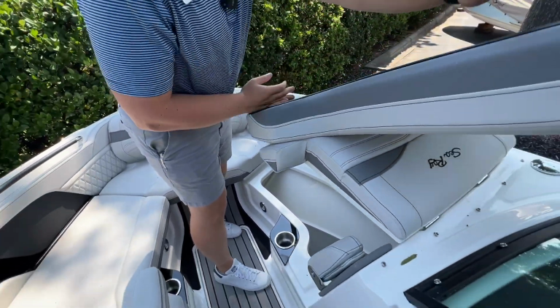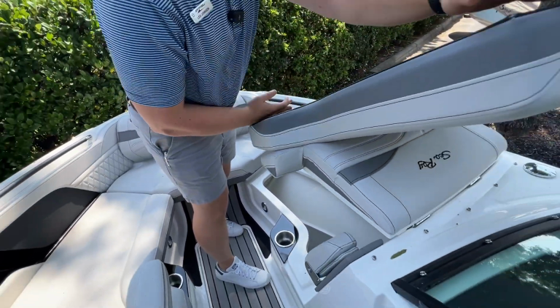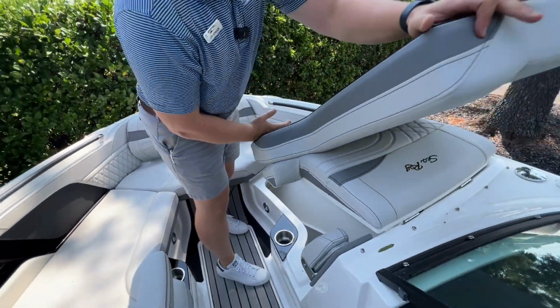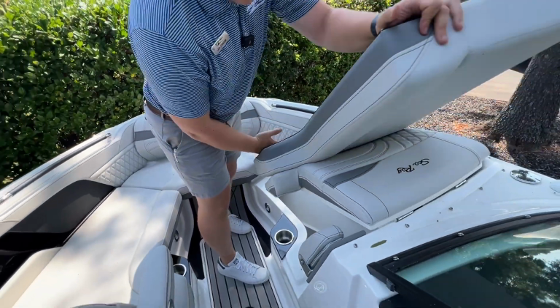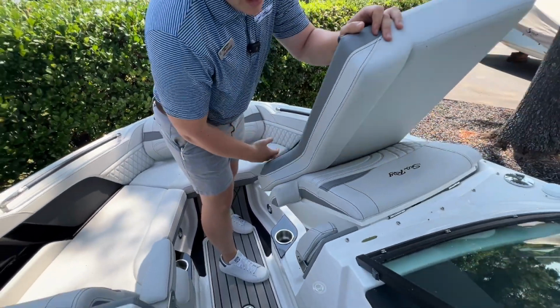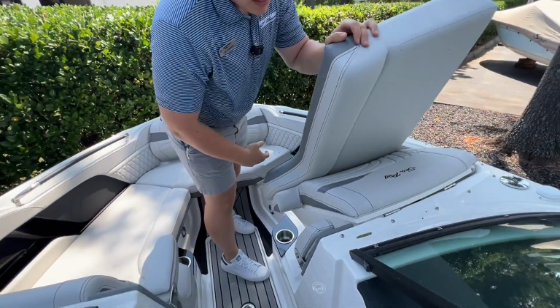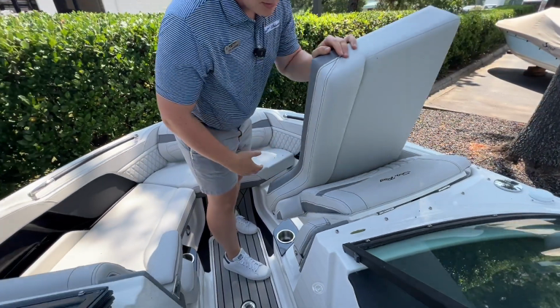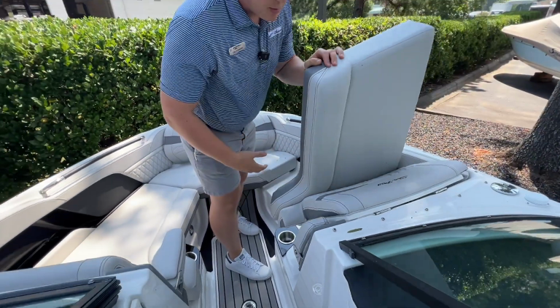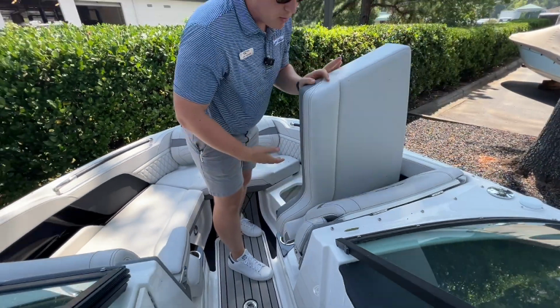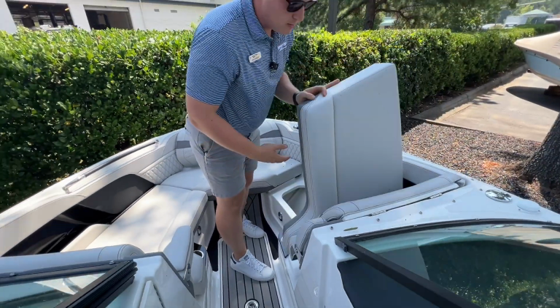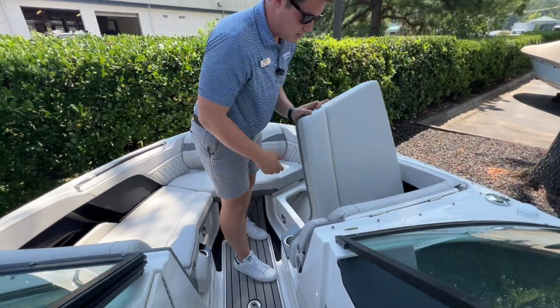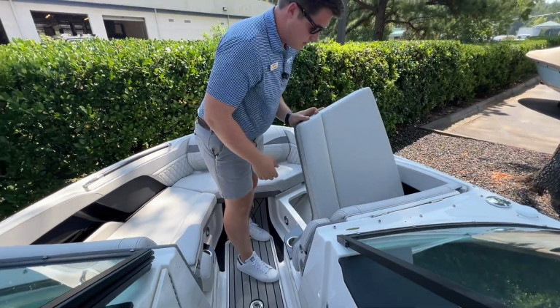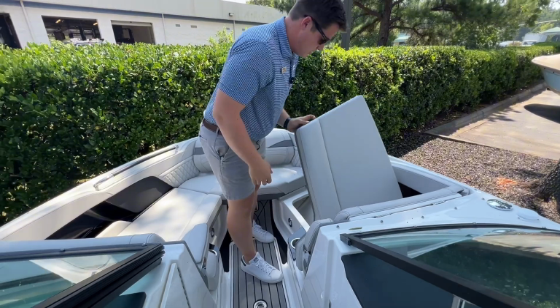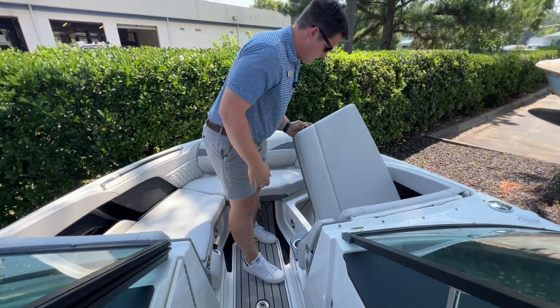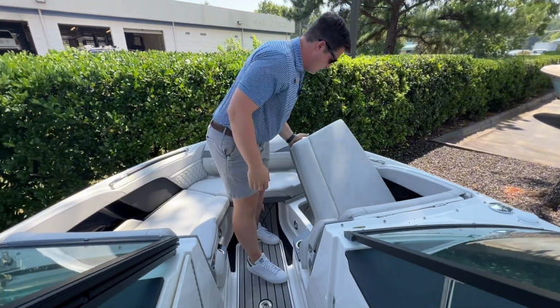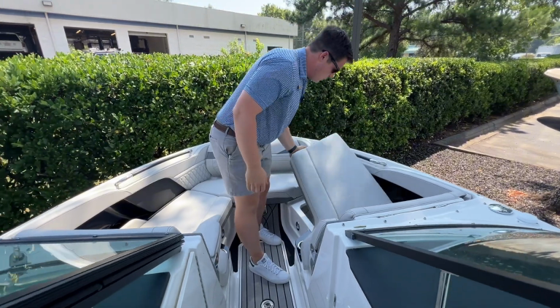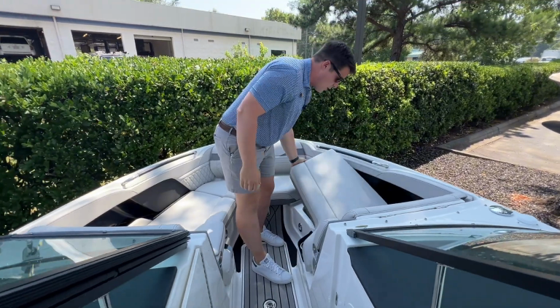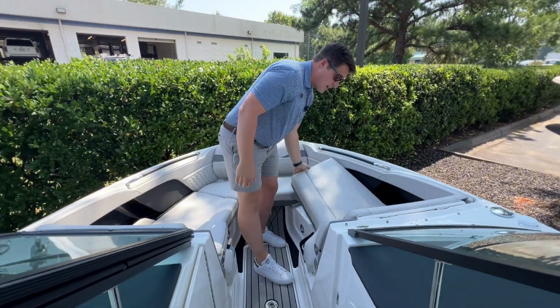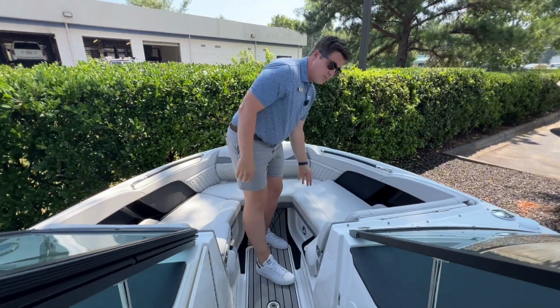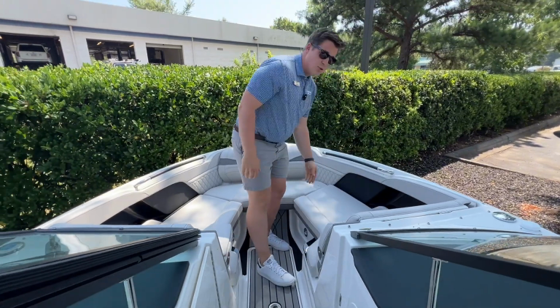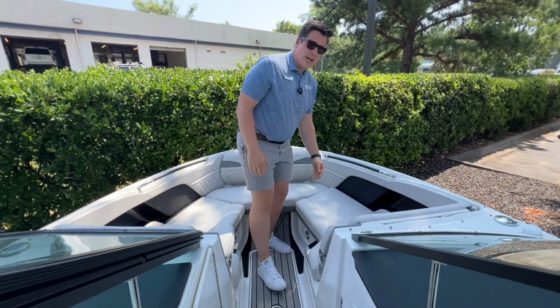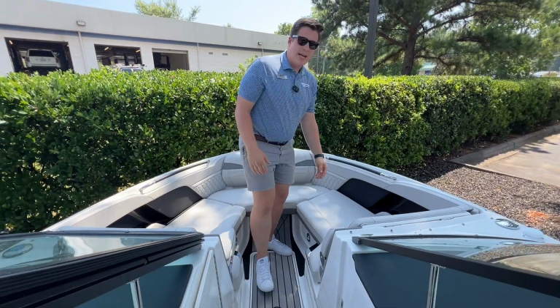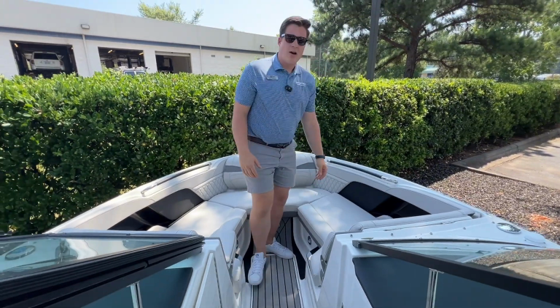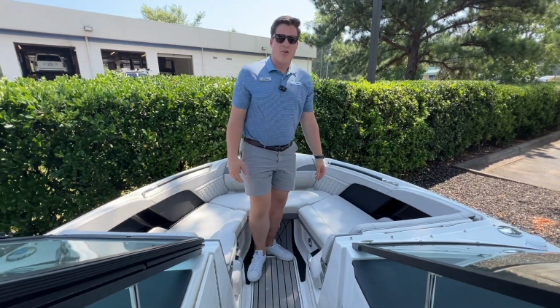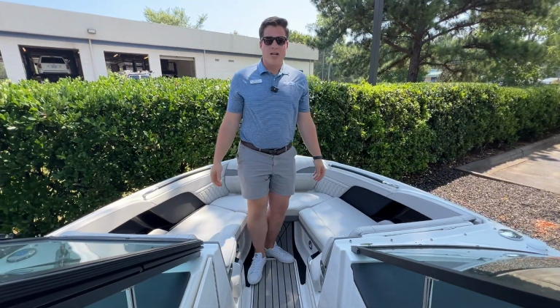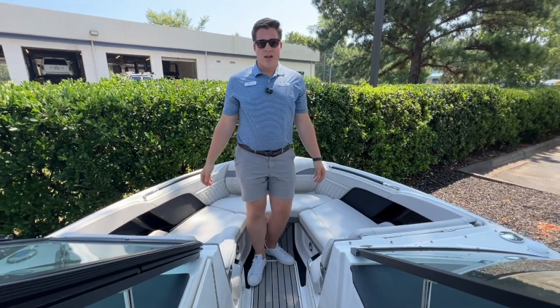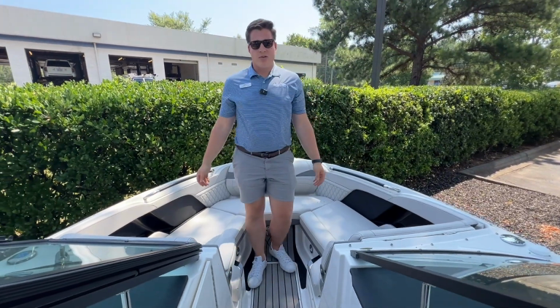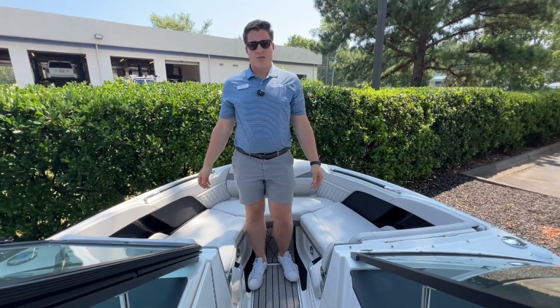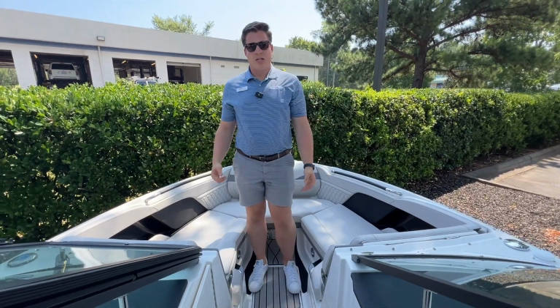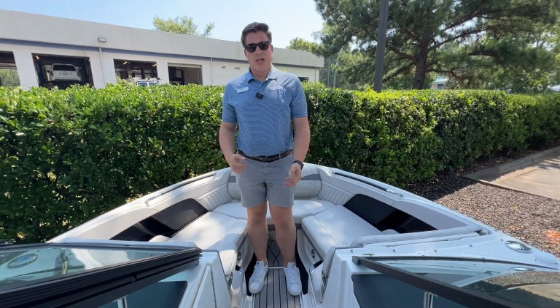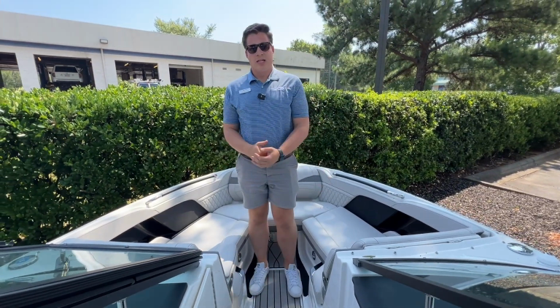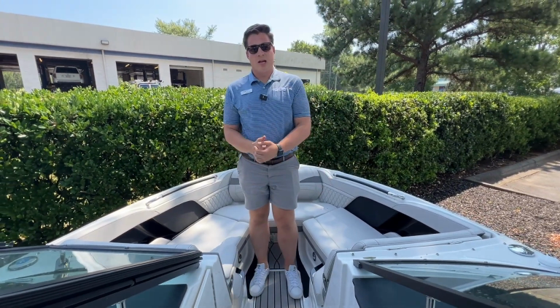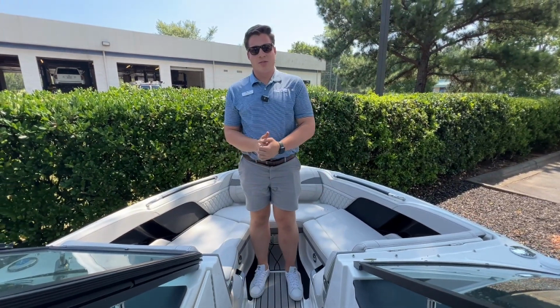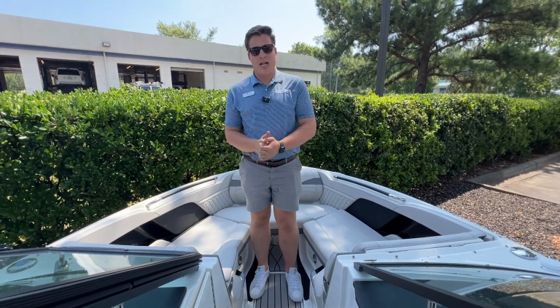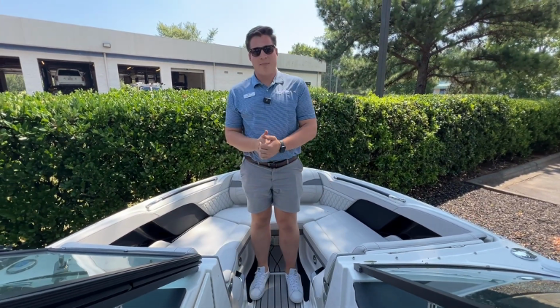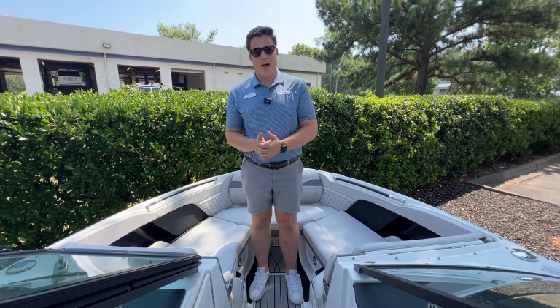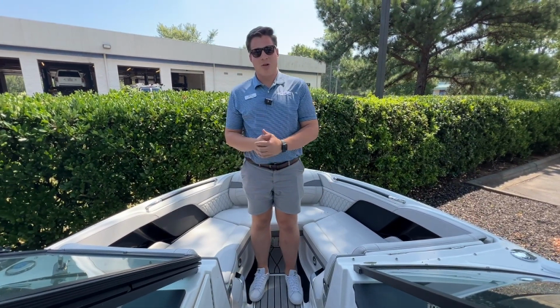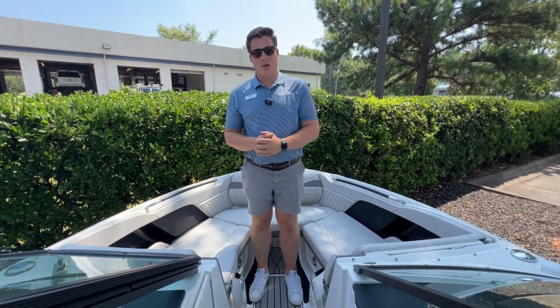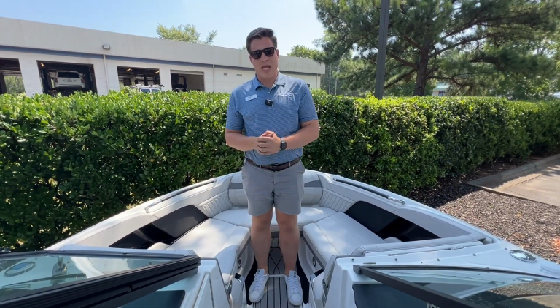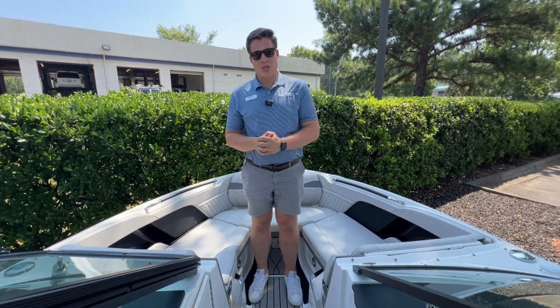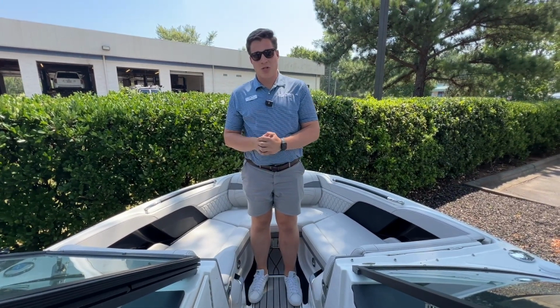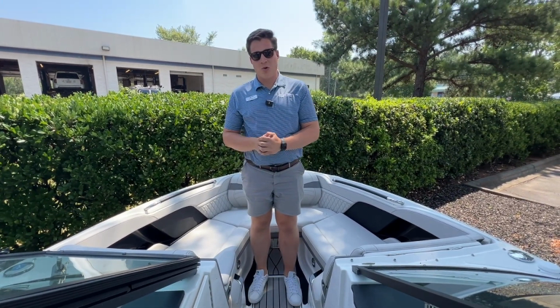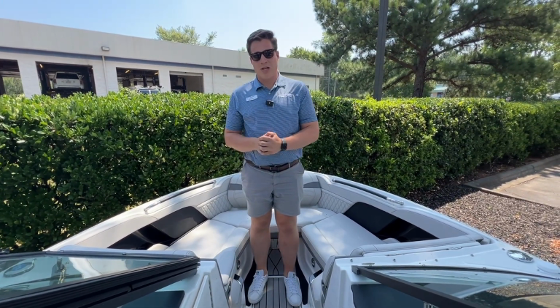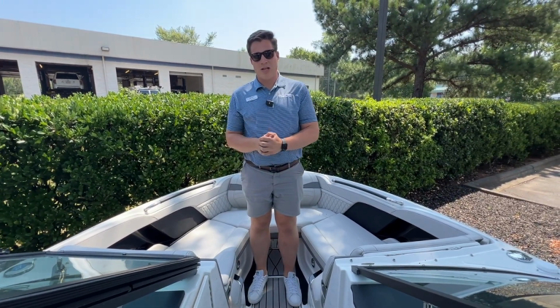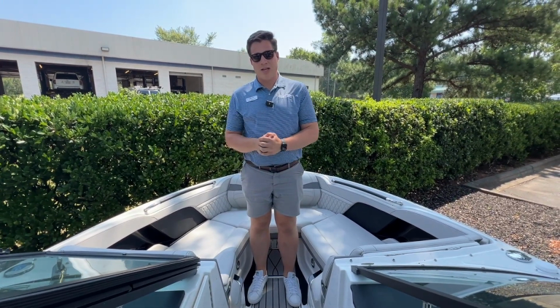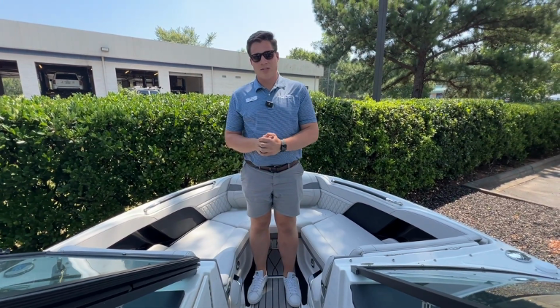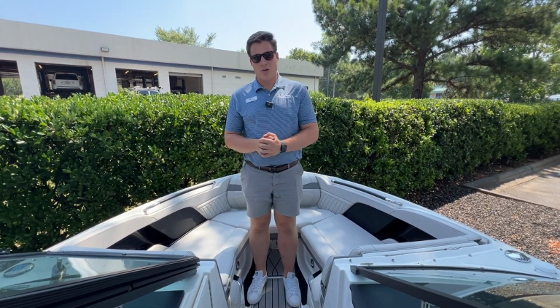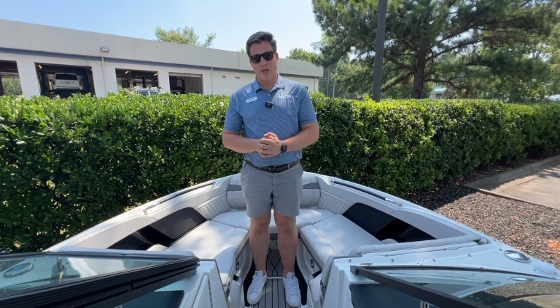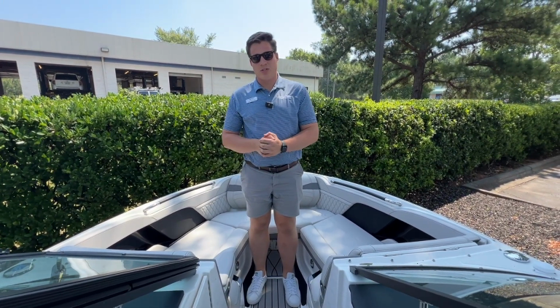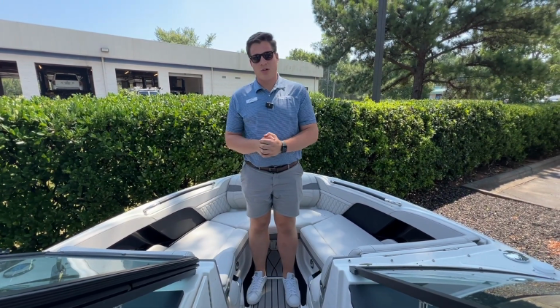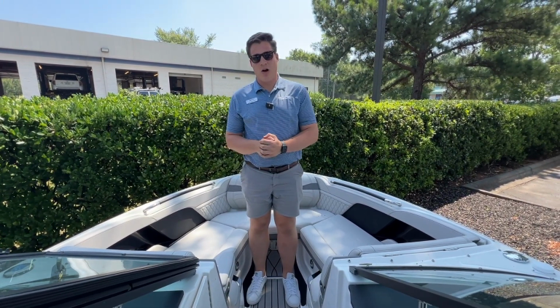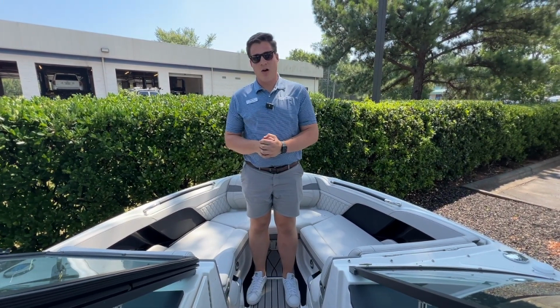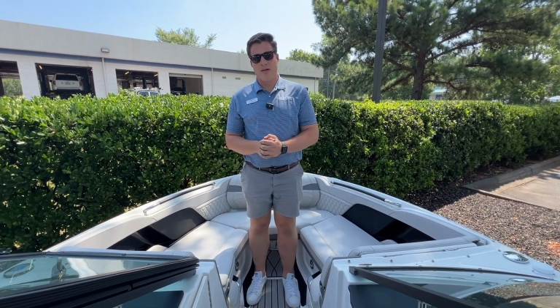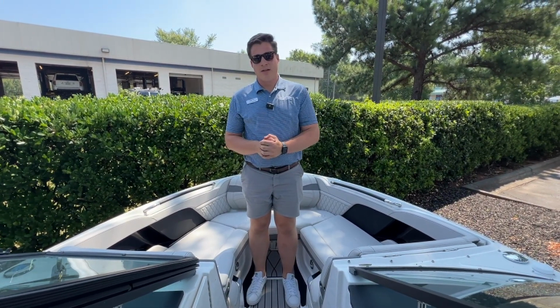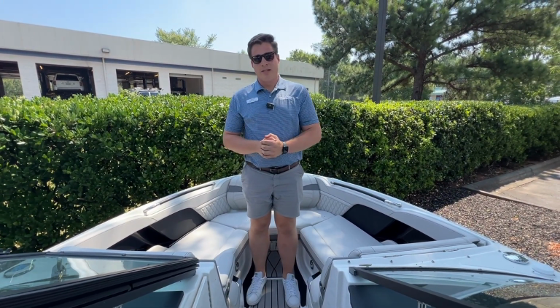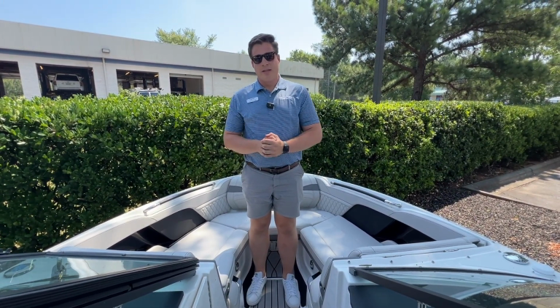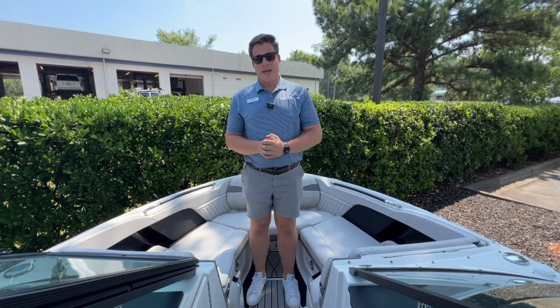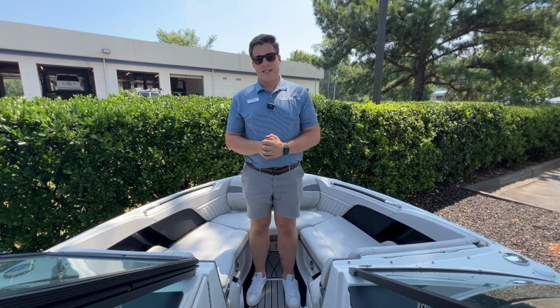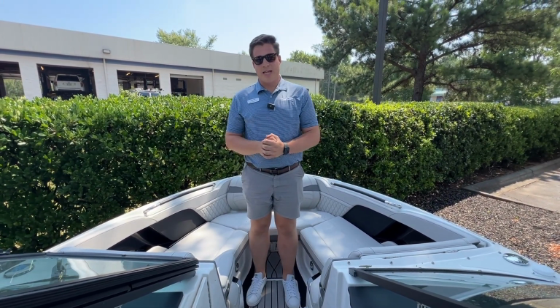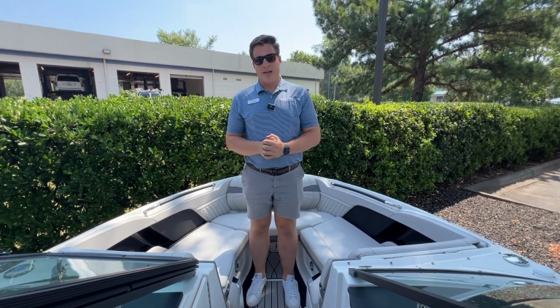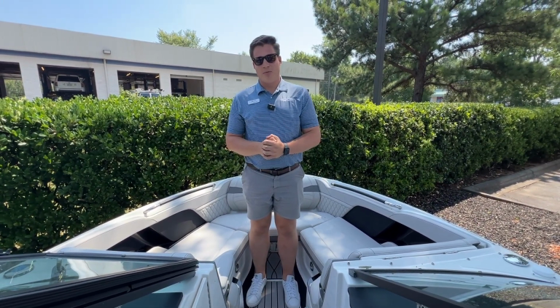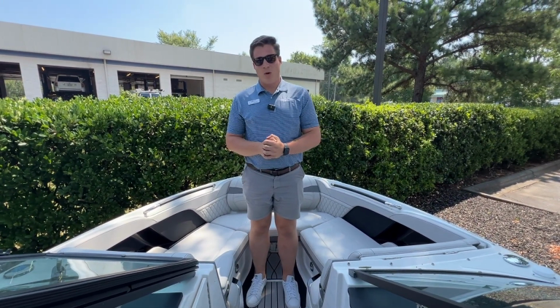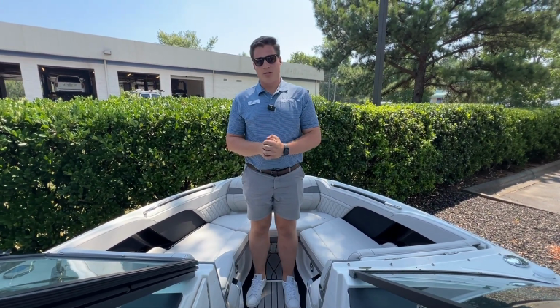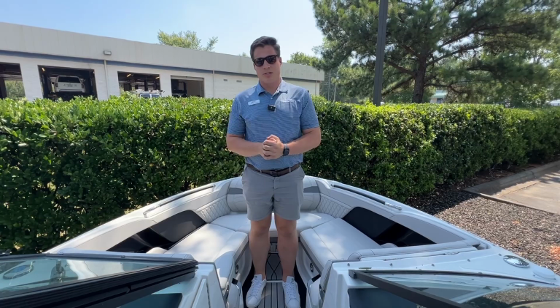If you like this boat and want to come check it out or any others, come stop by our location in Cornelius or give us a call. Thanks again for watching.